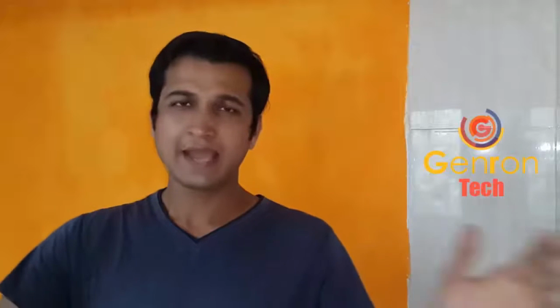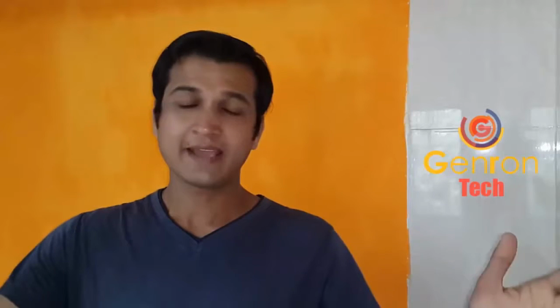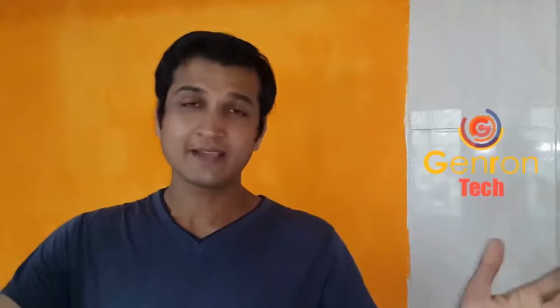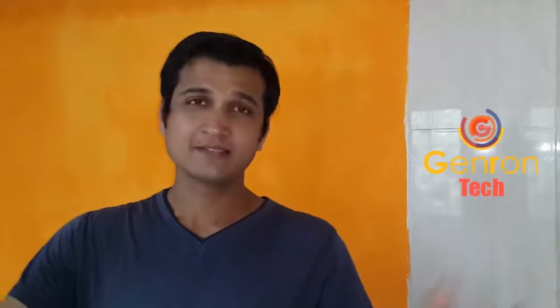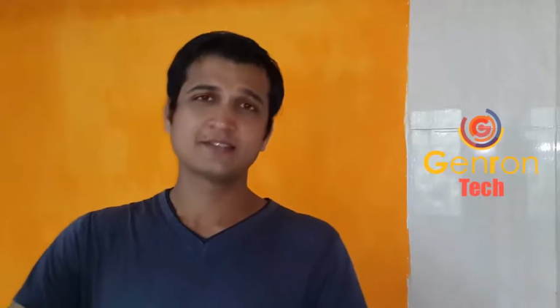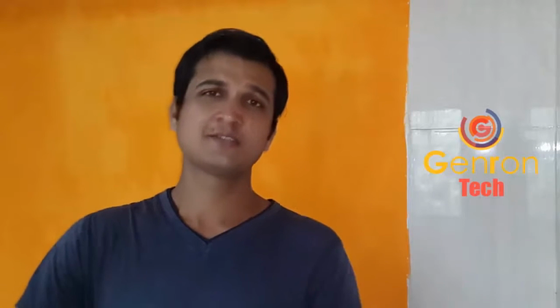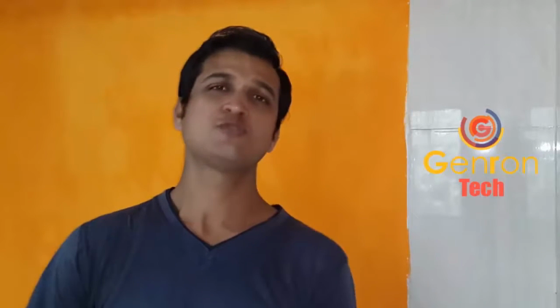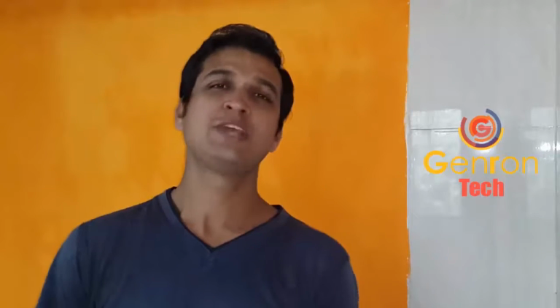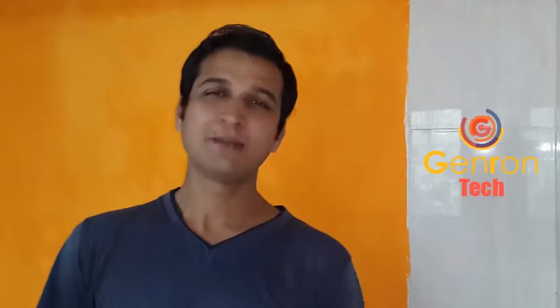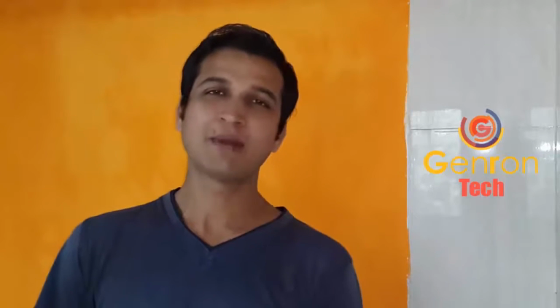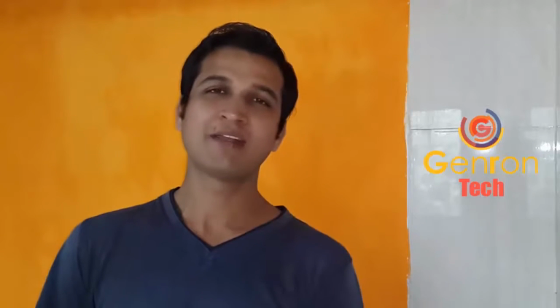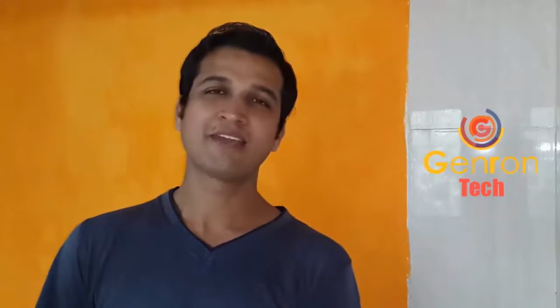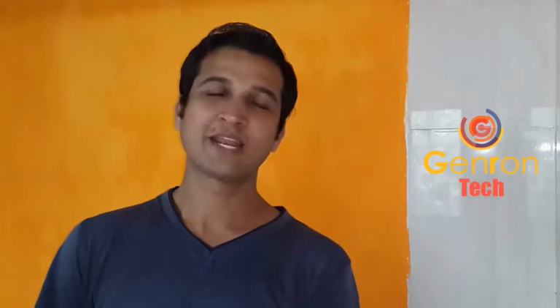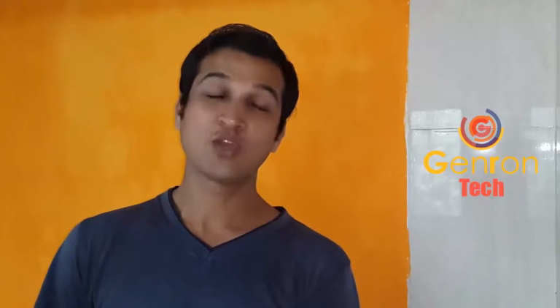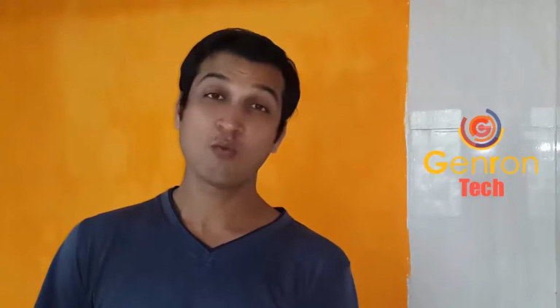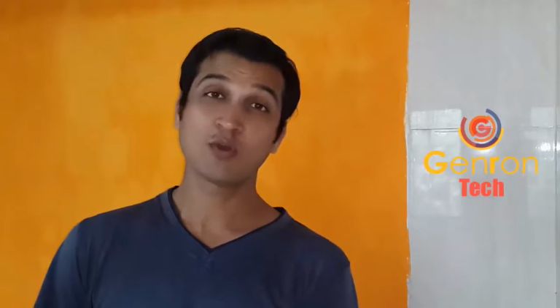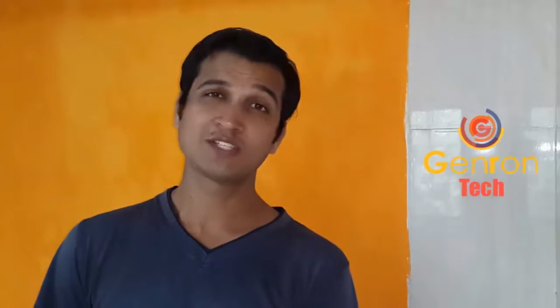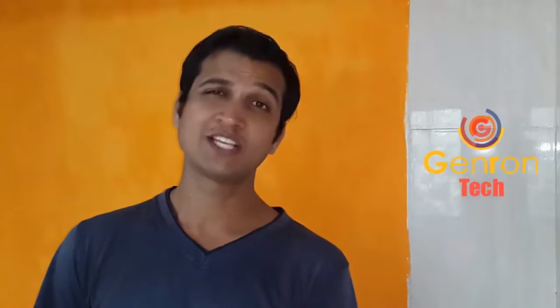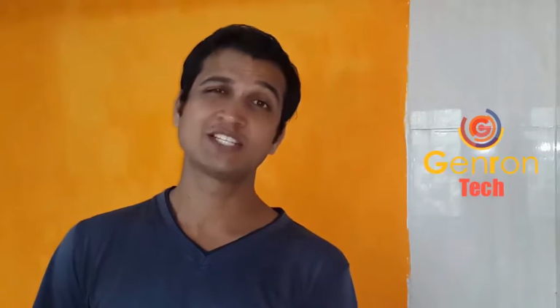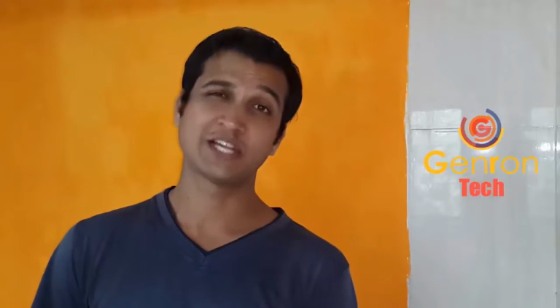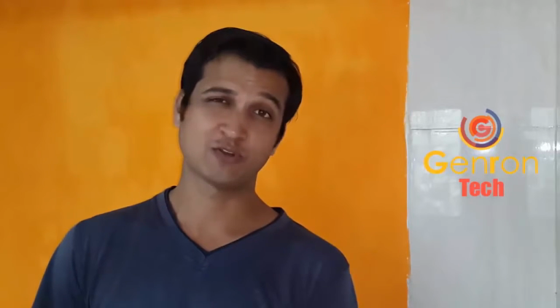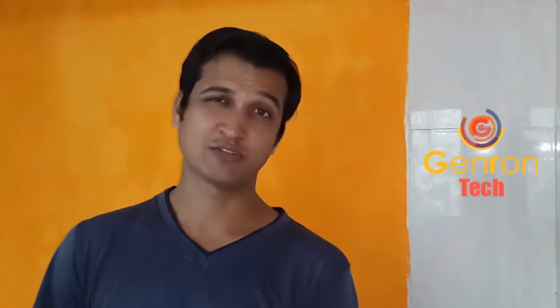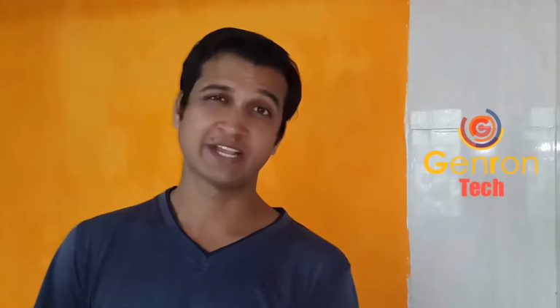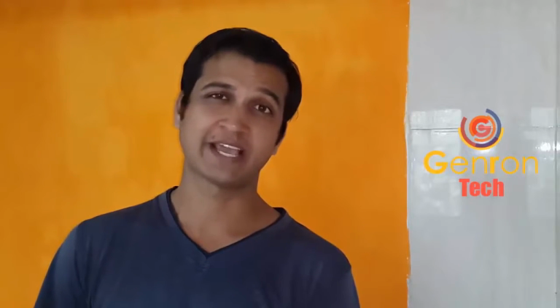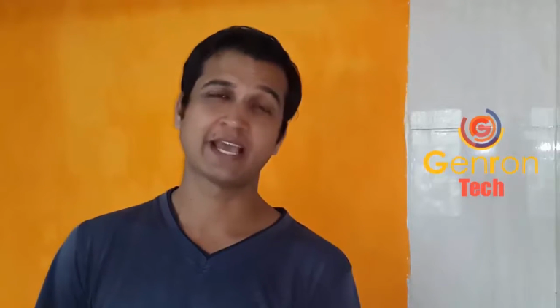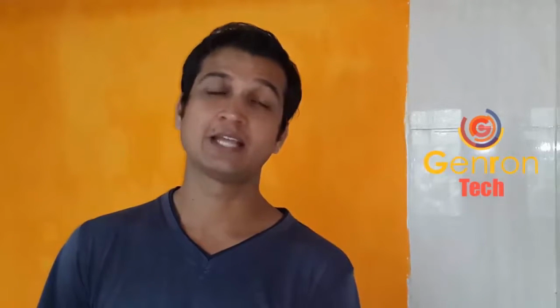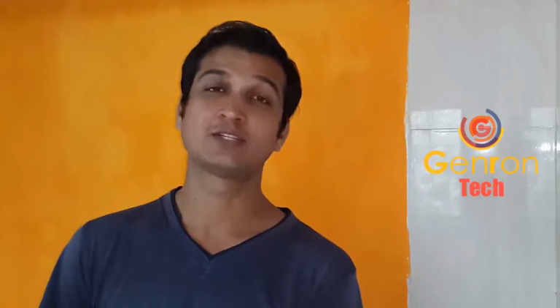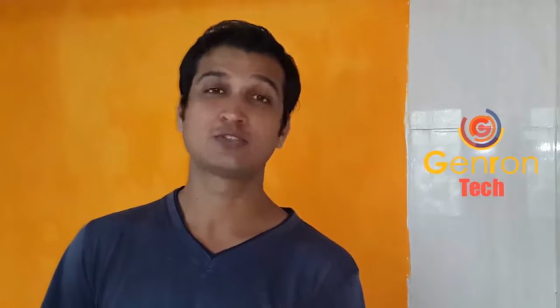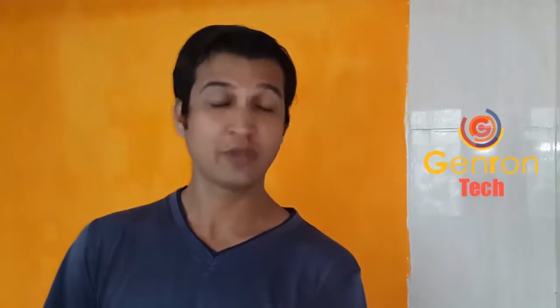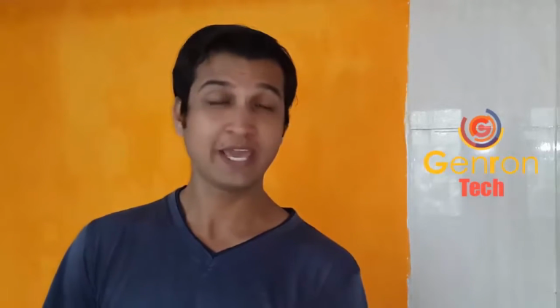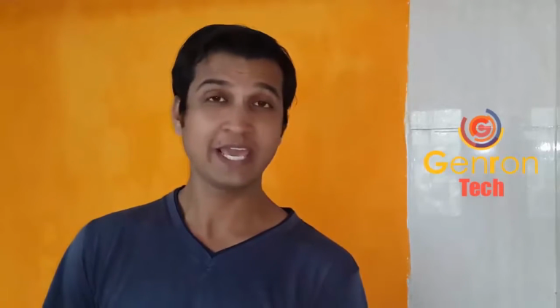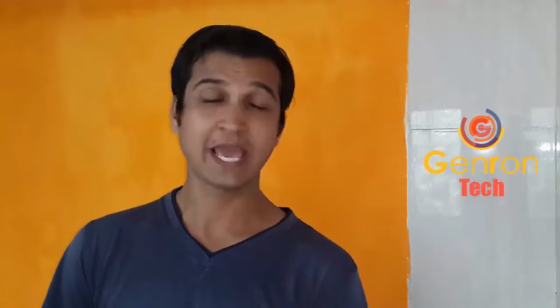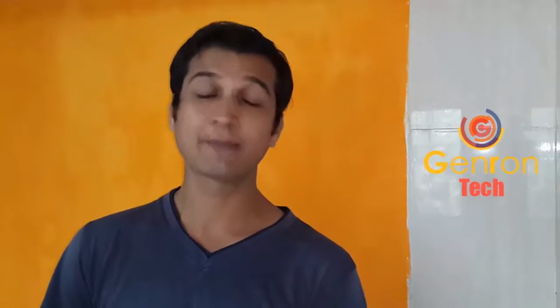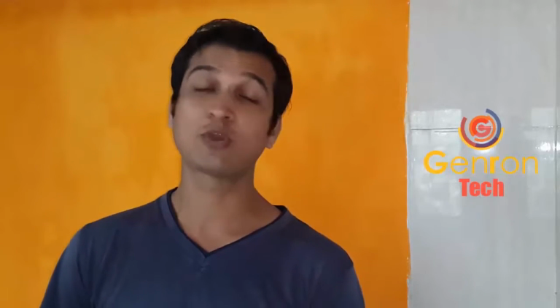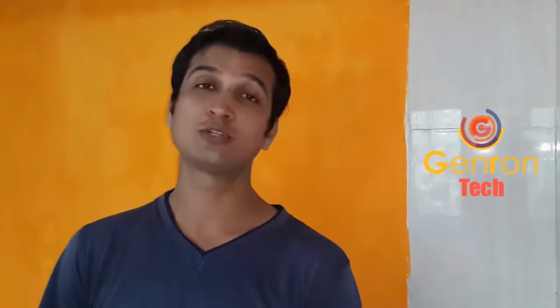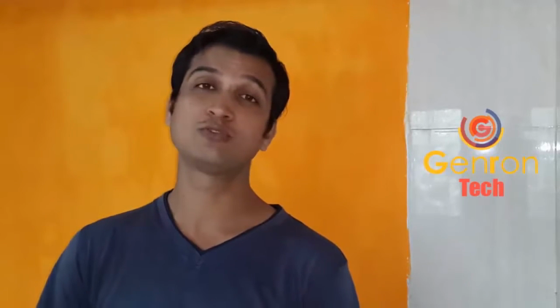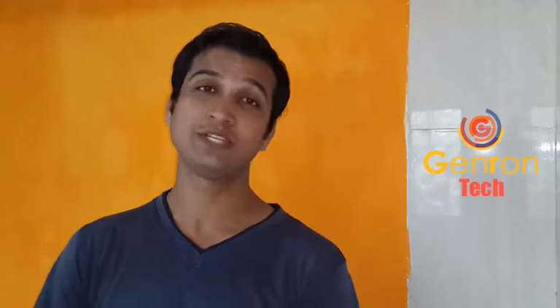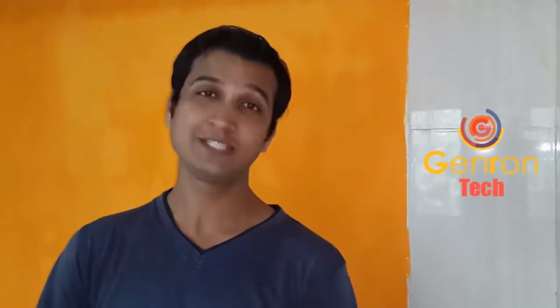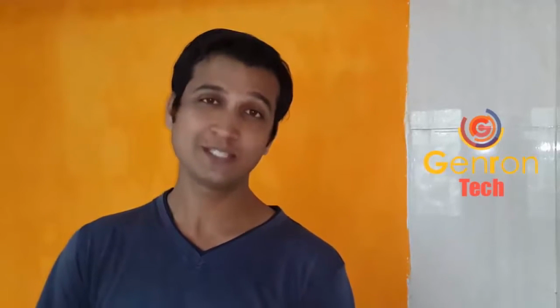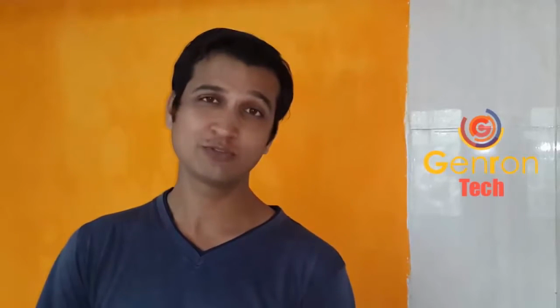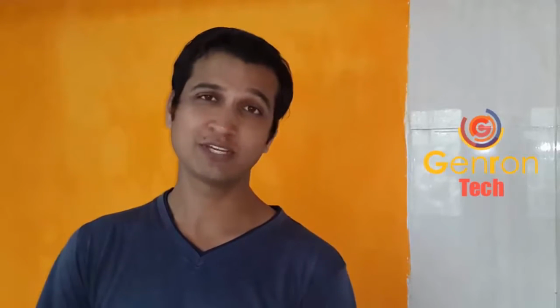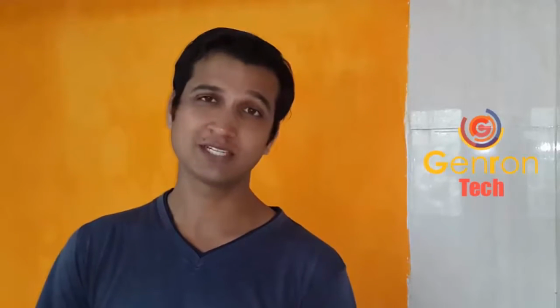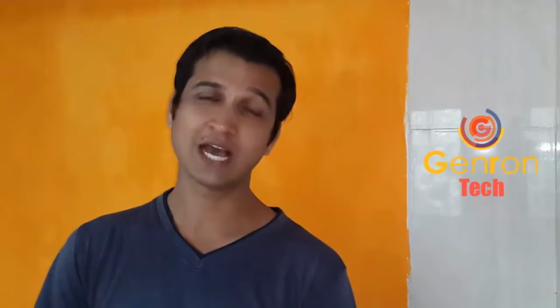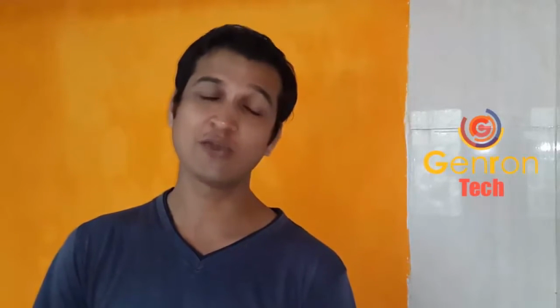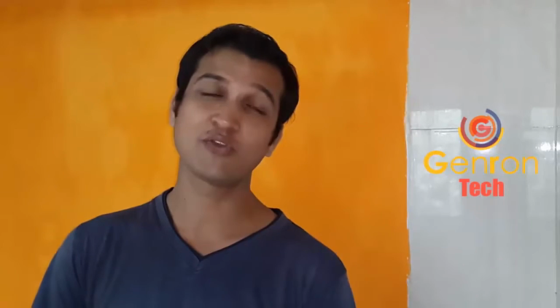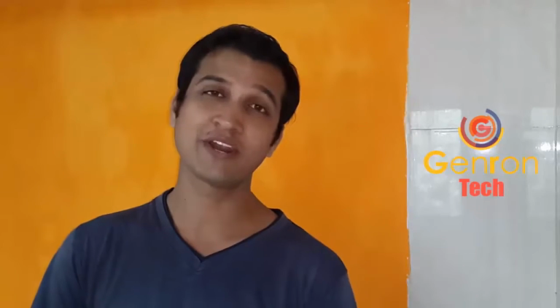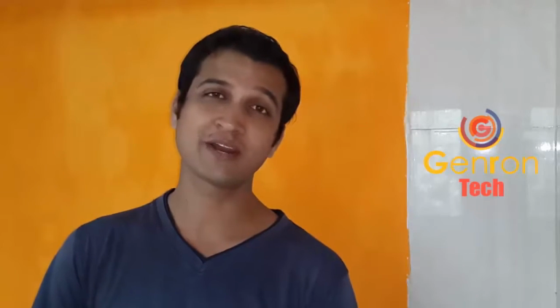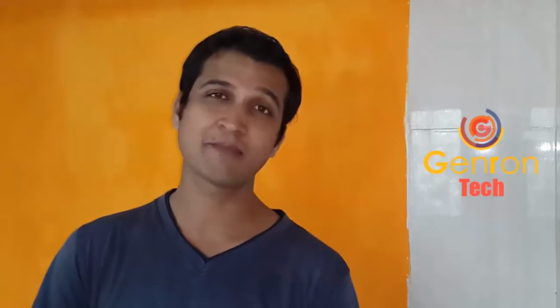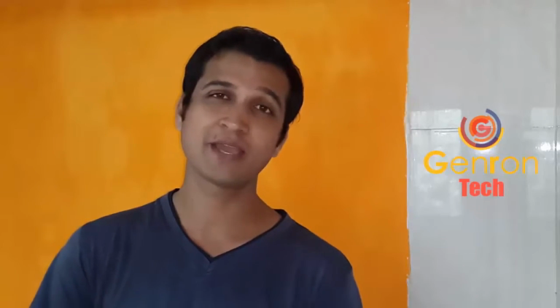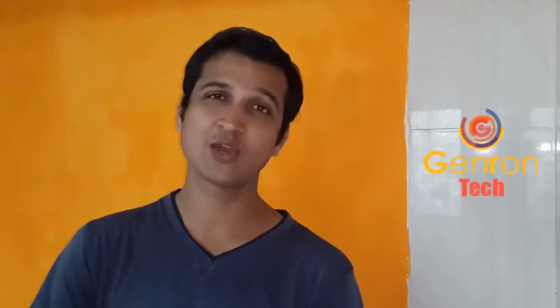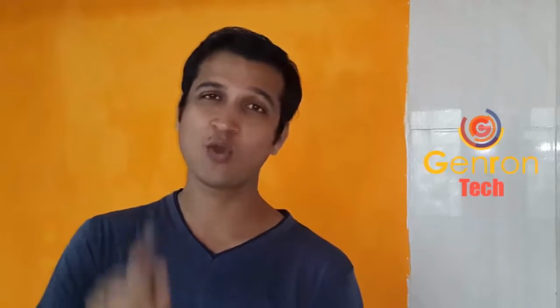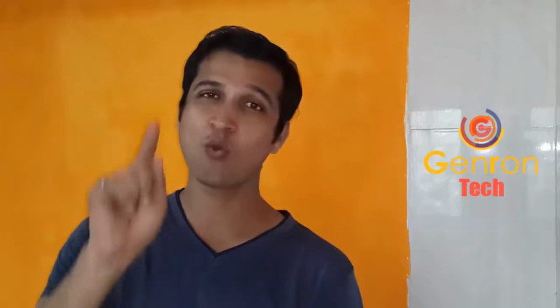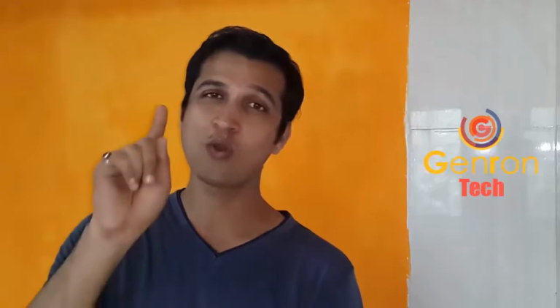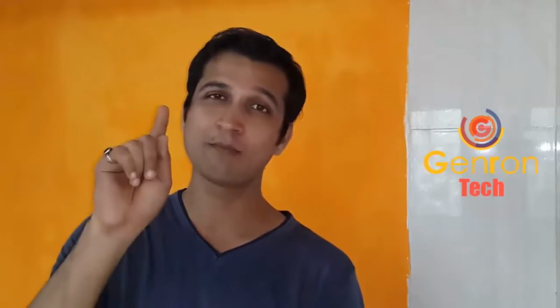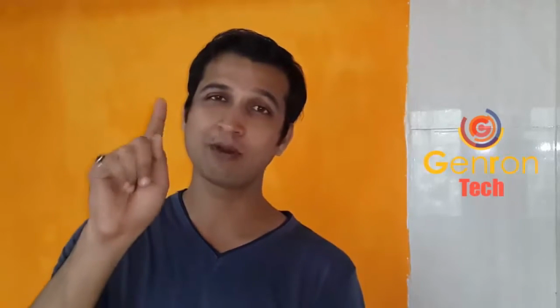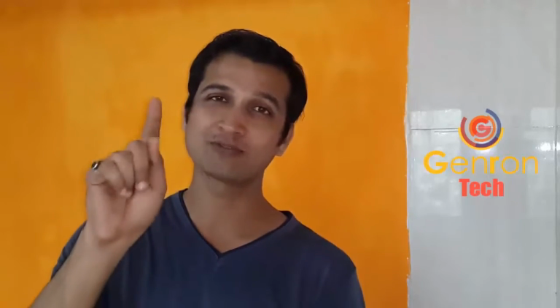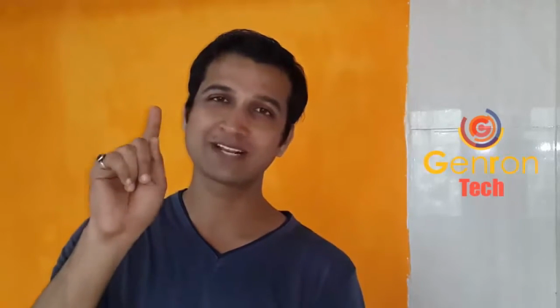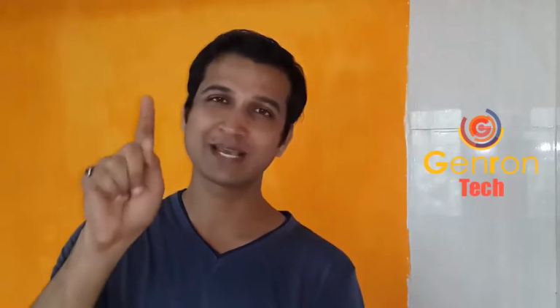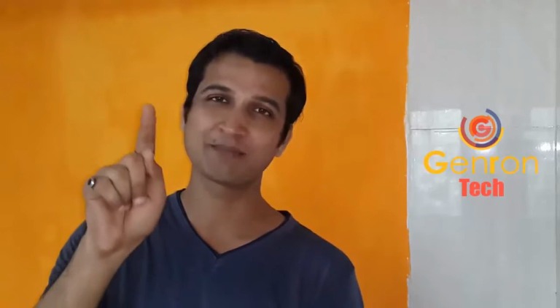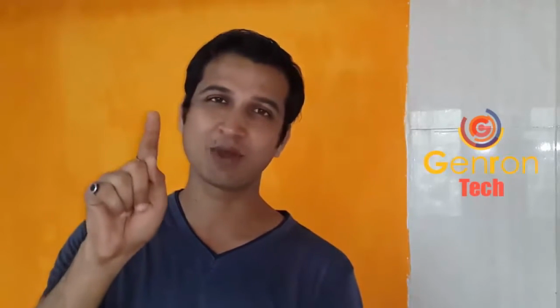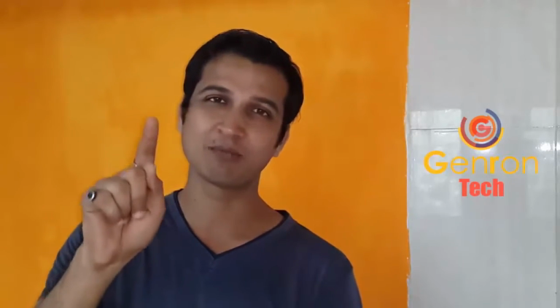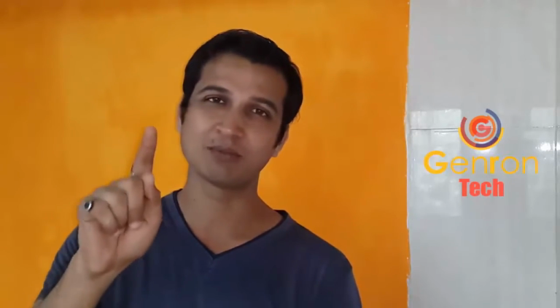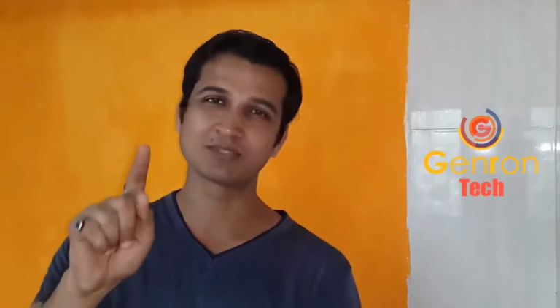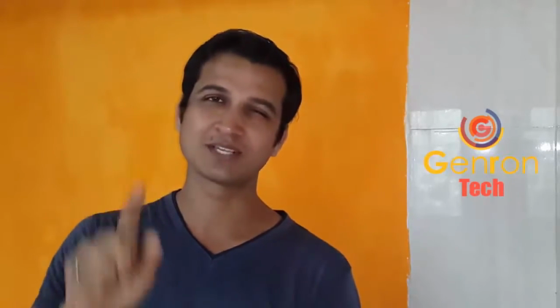Hi guys, this is Sunil Malvi and you are watching General Tech. Today I am going to teach you how you can repair your old mouse click problems.